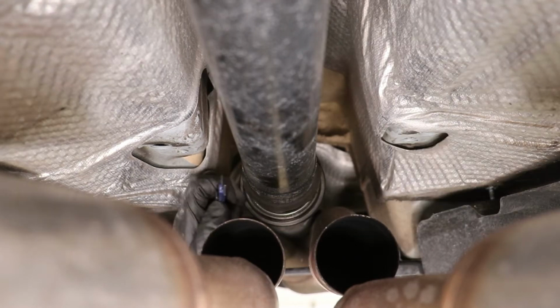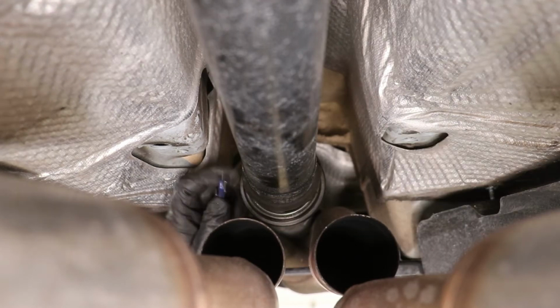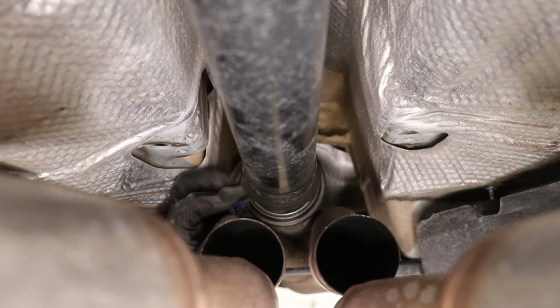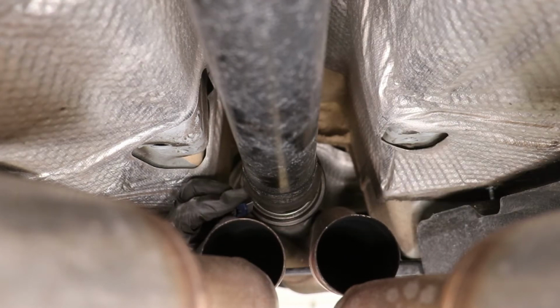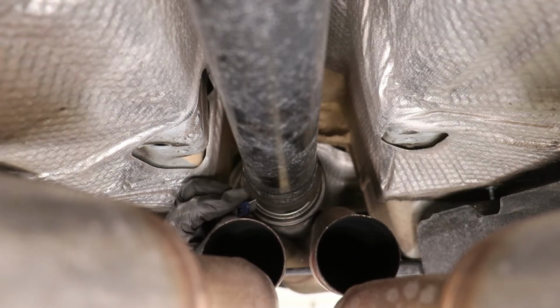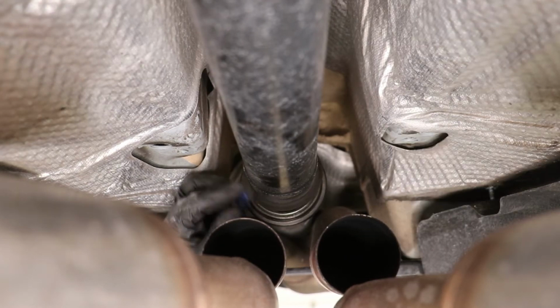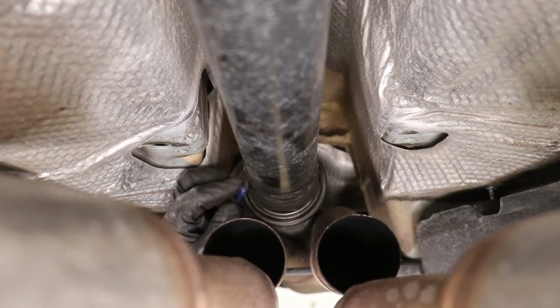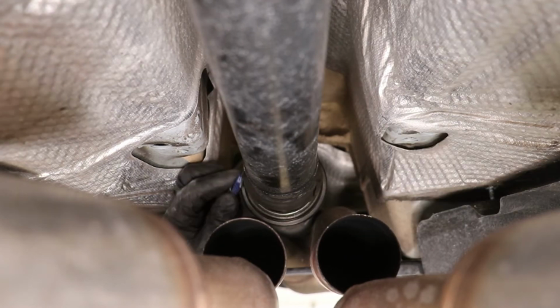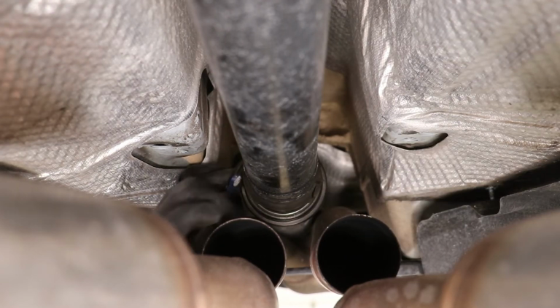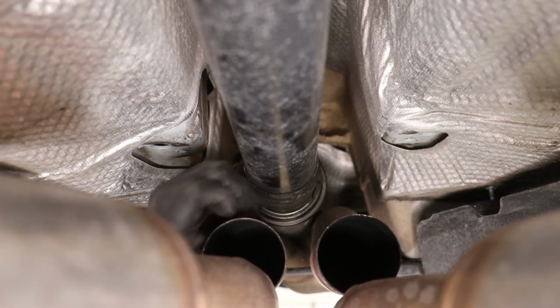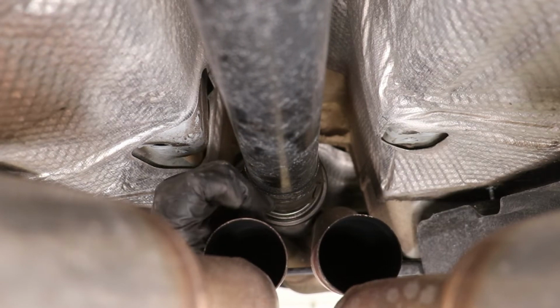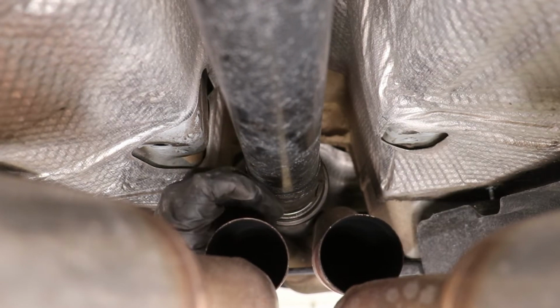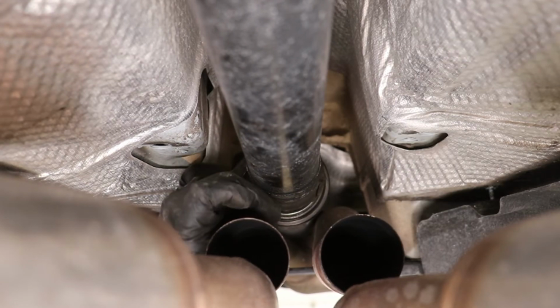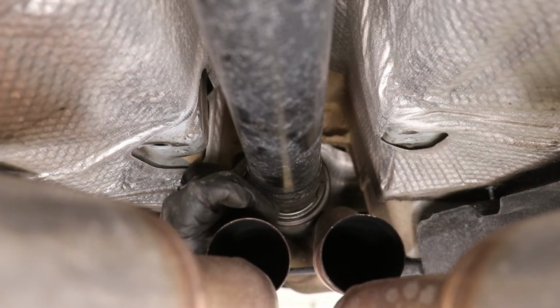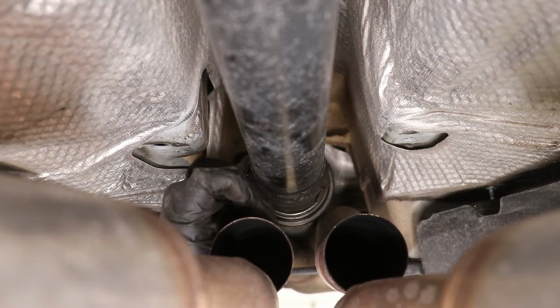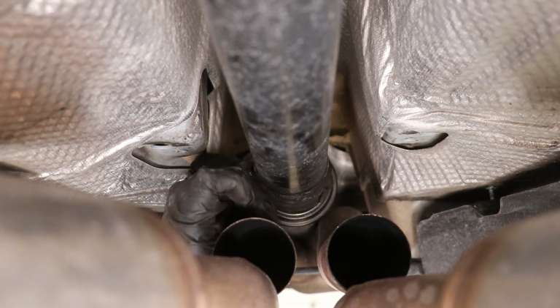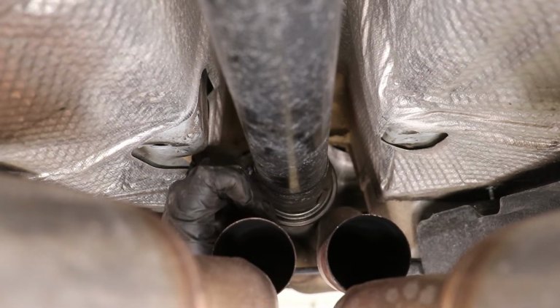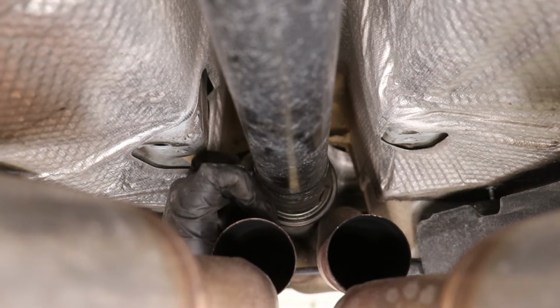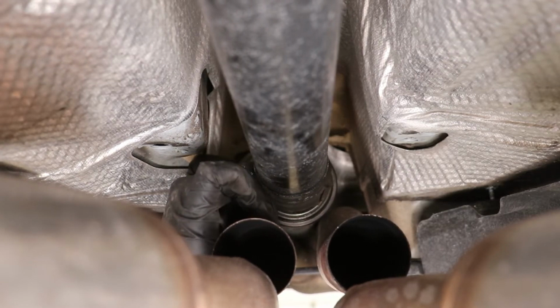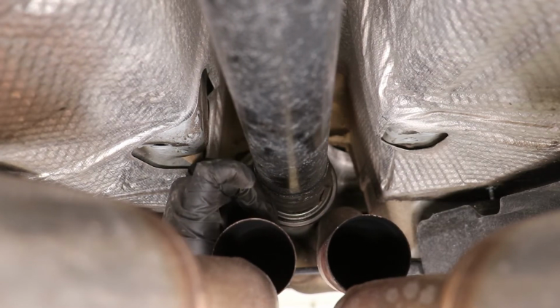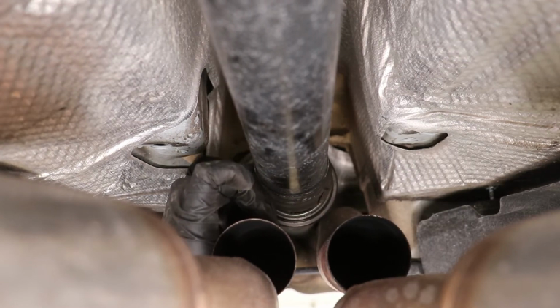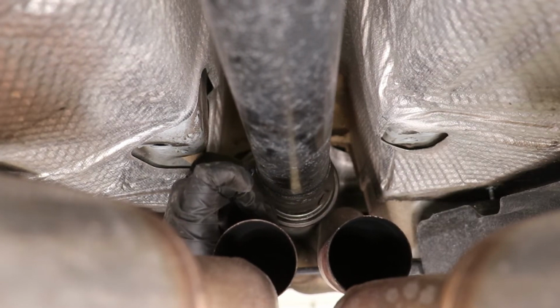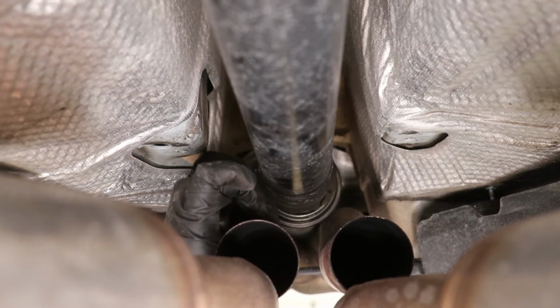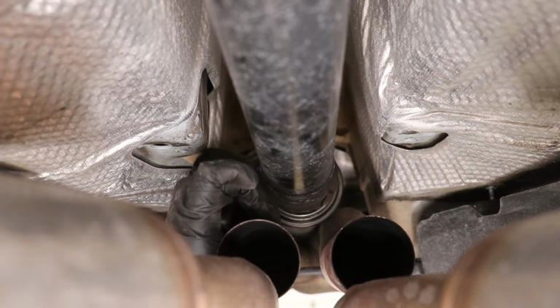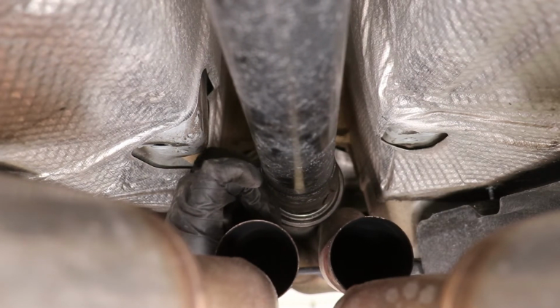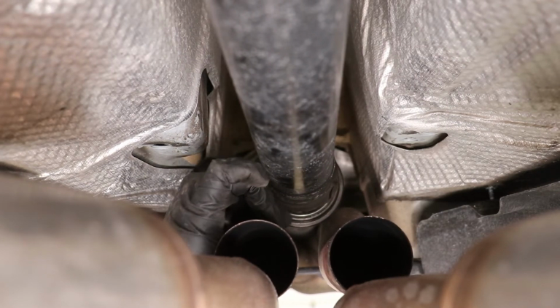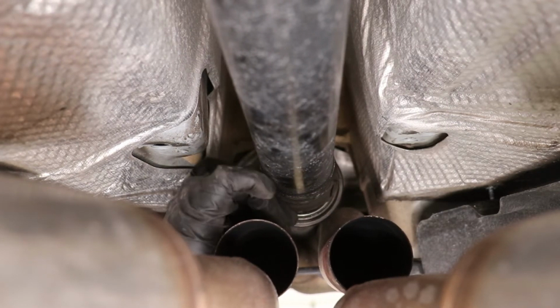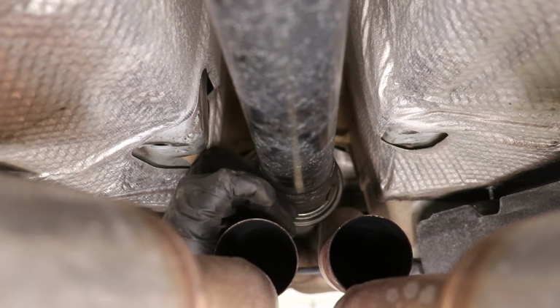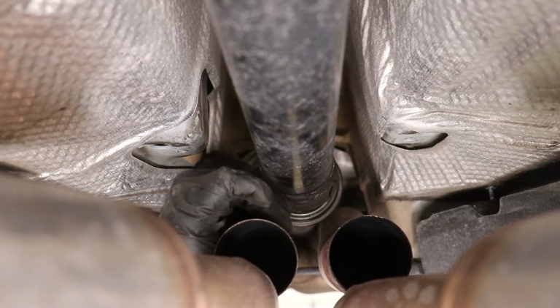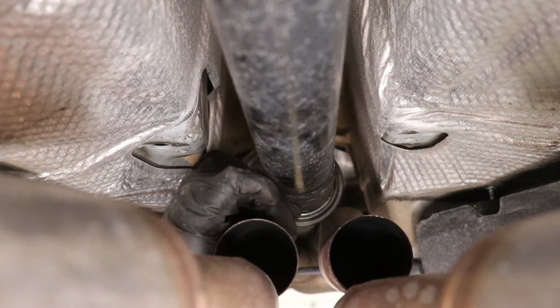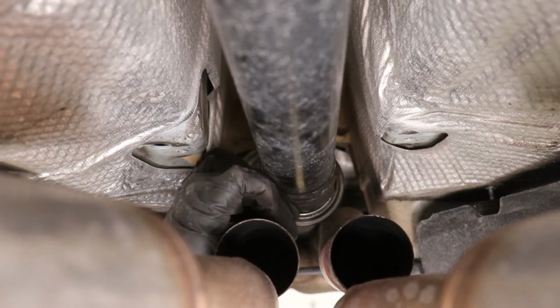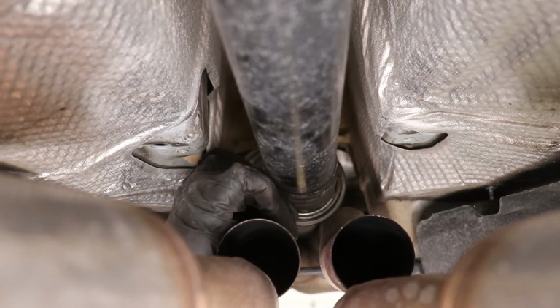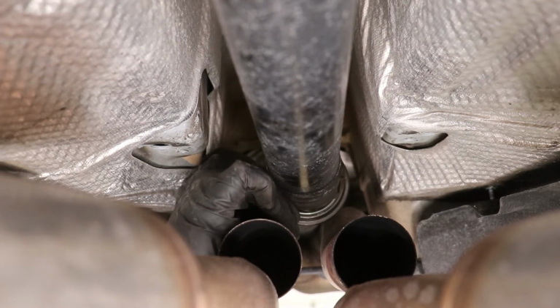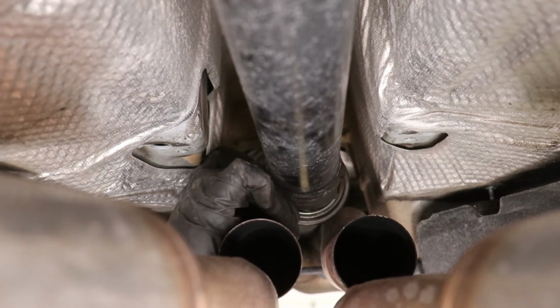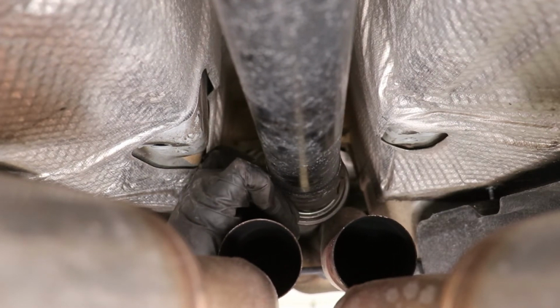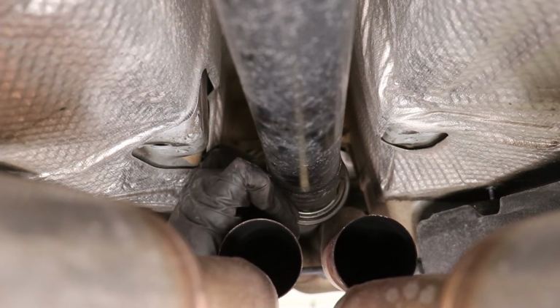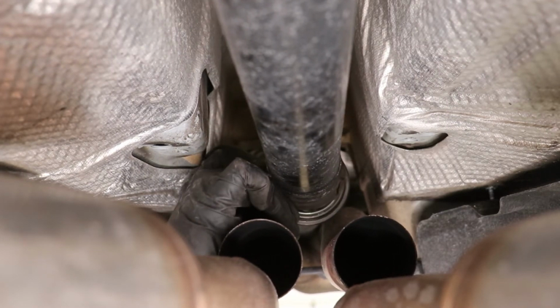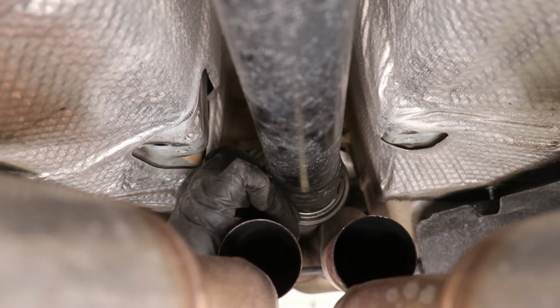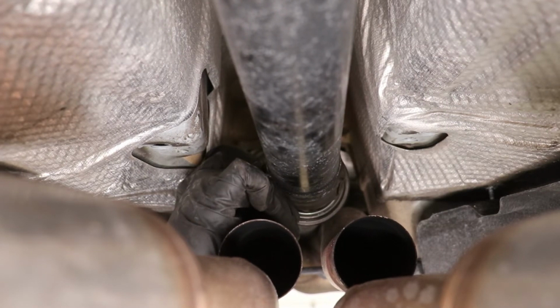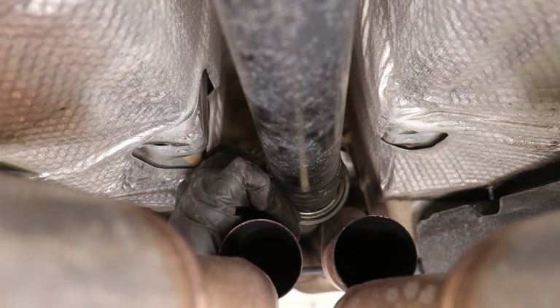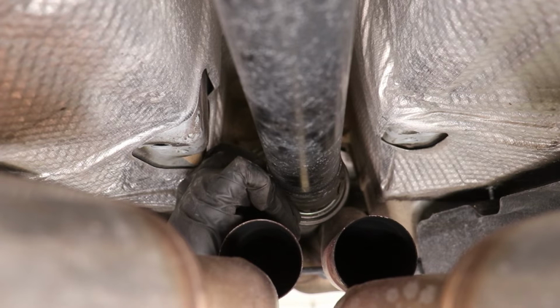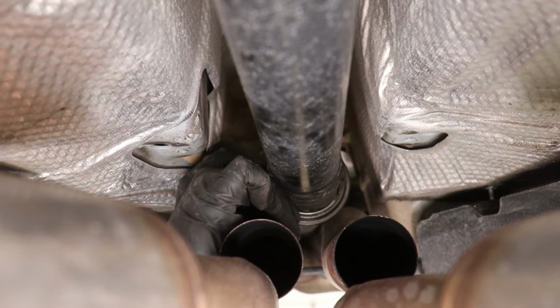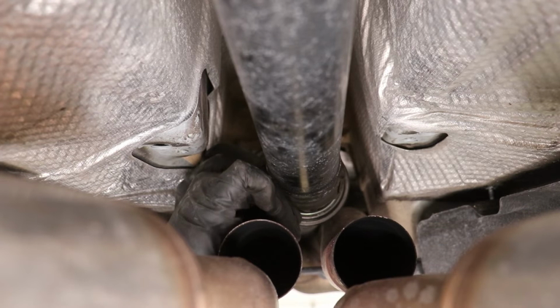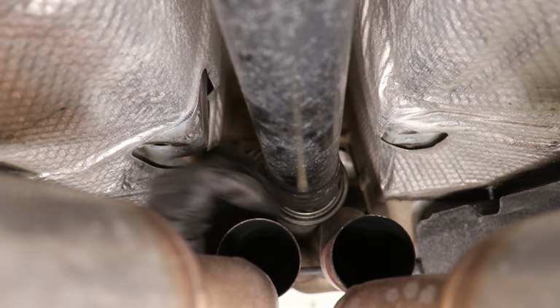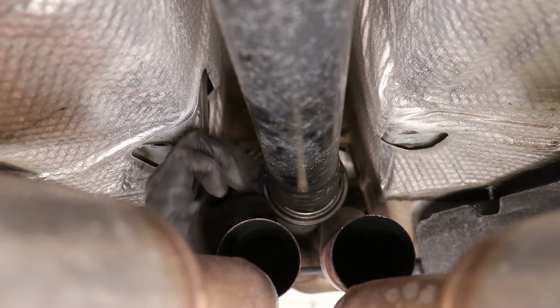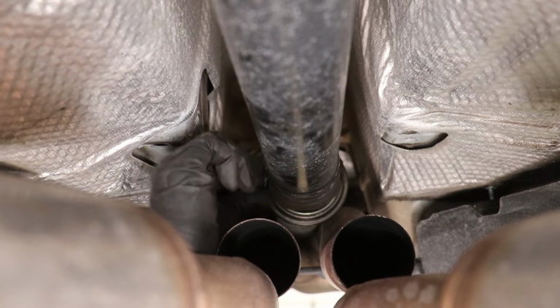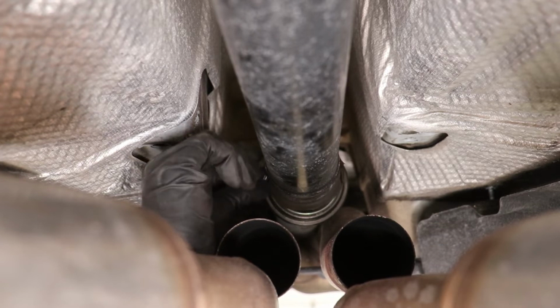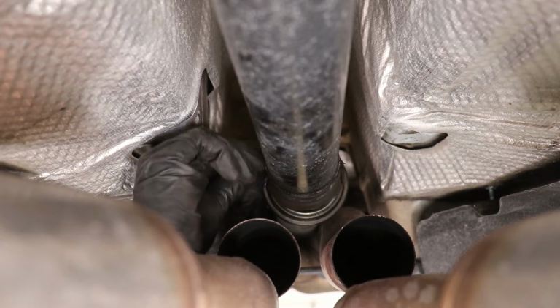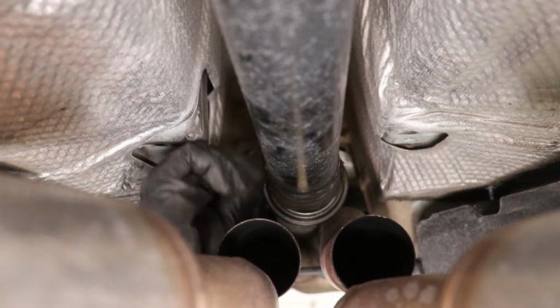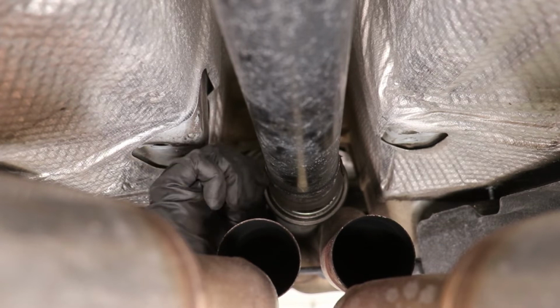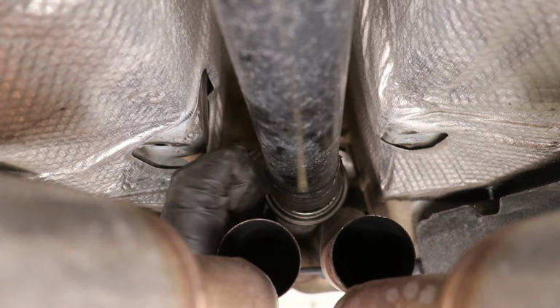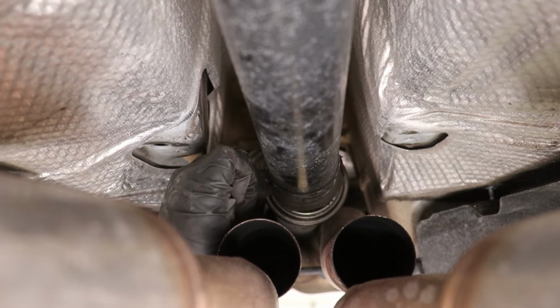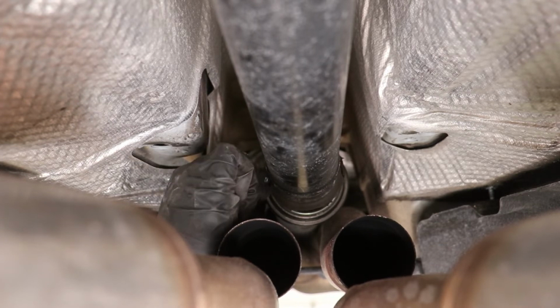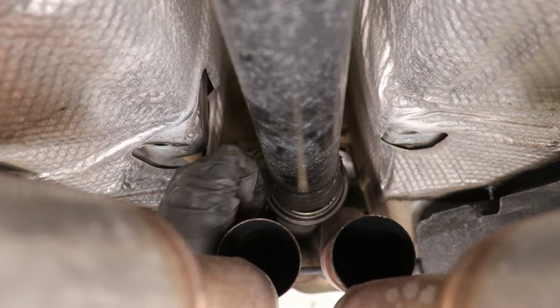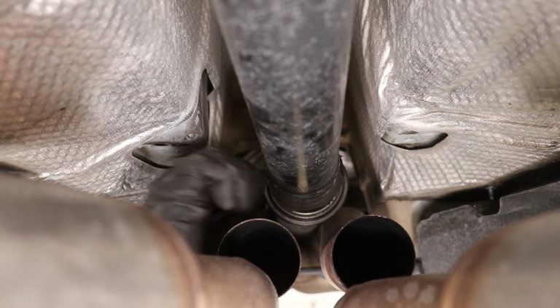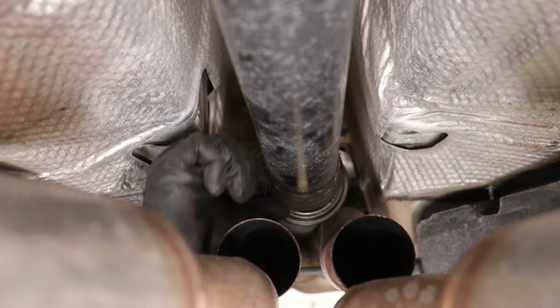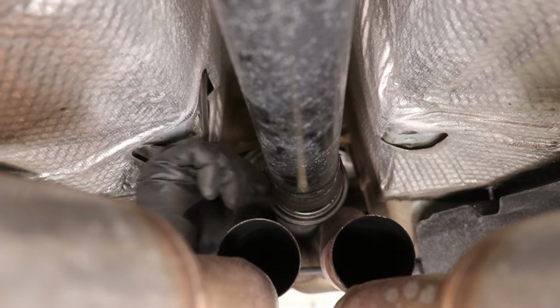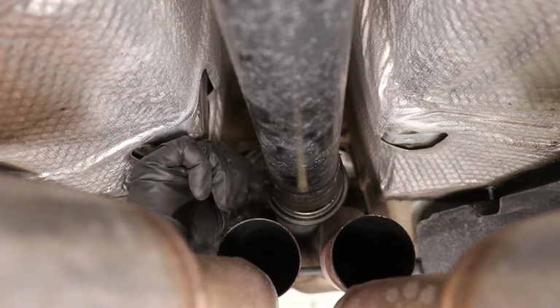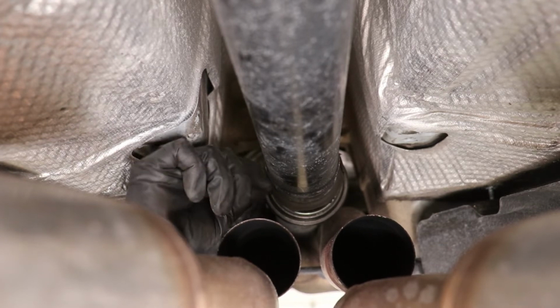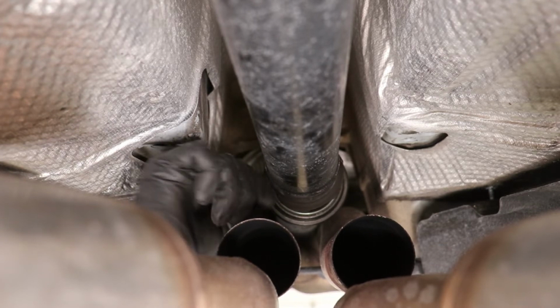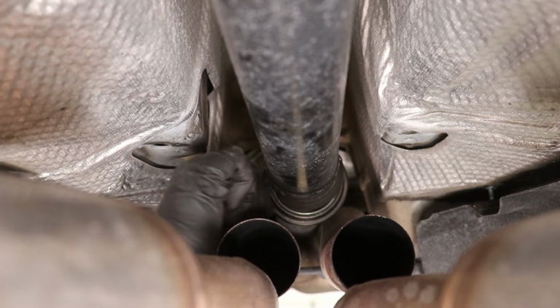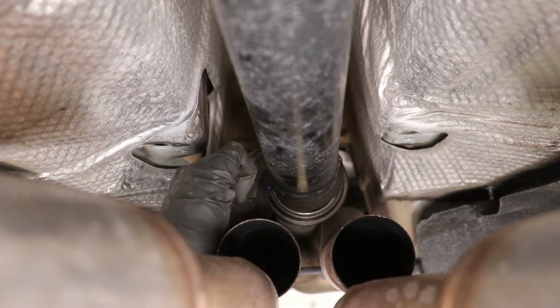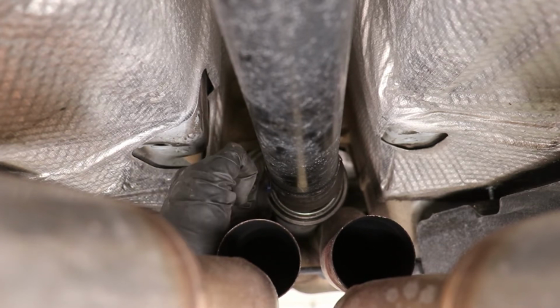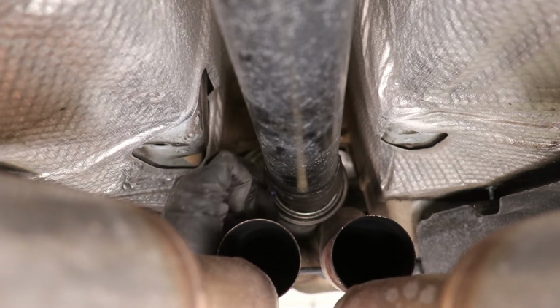Take your razor blade and trim away the center rib until you're left with just the base layer of rubber over the bearing.